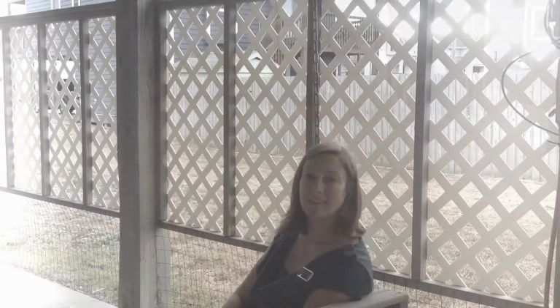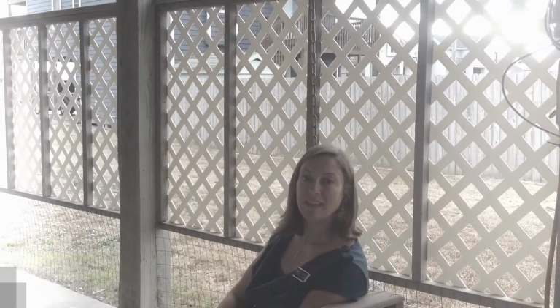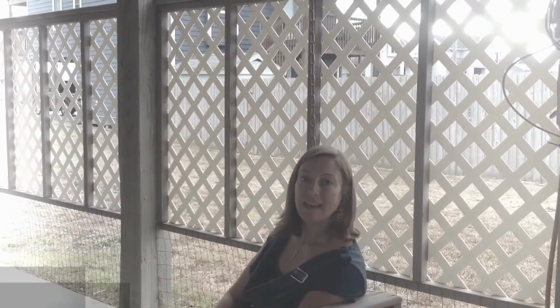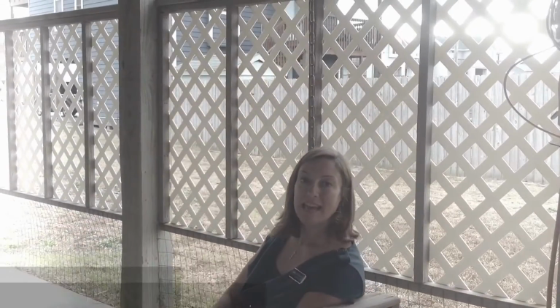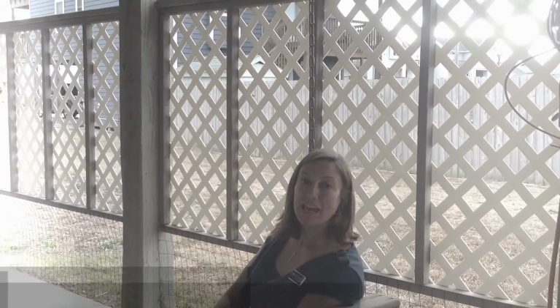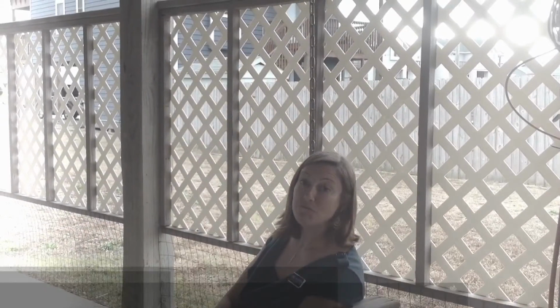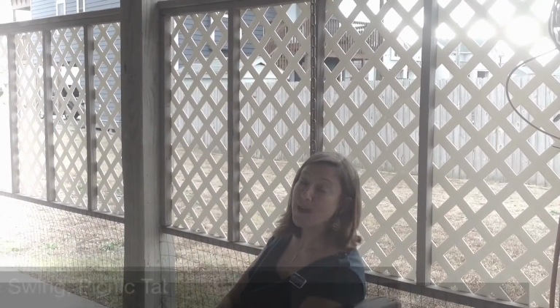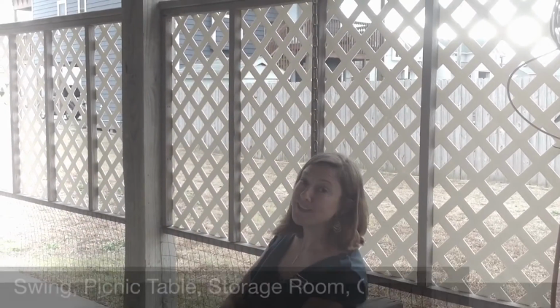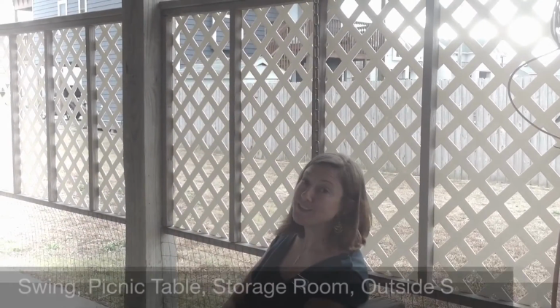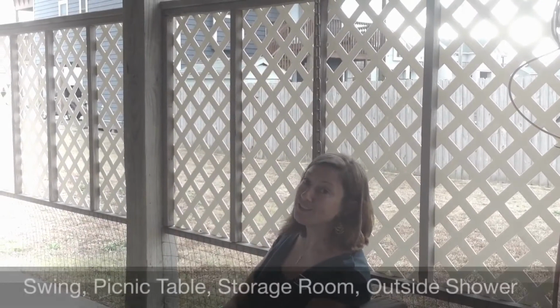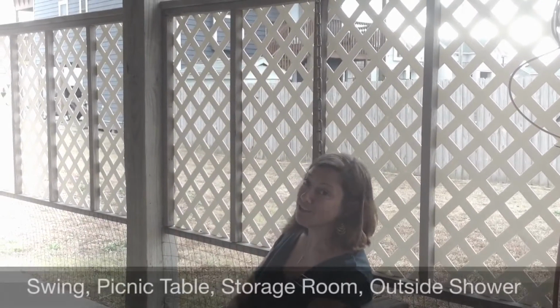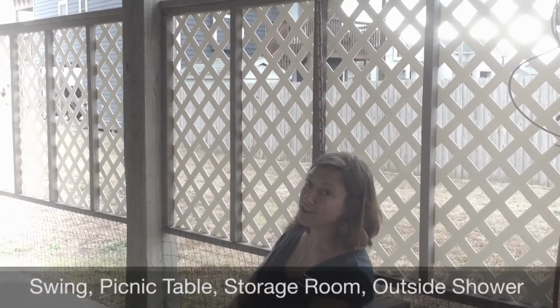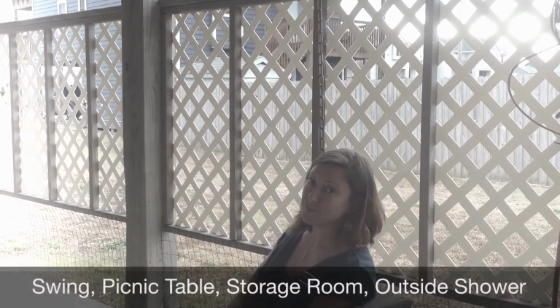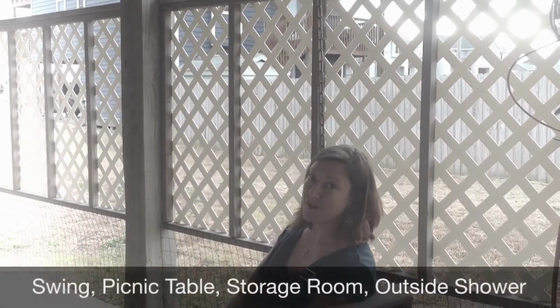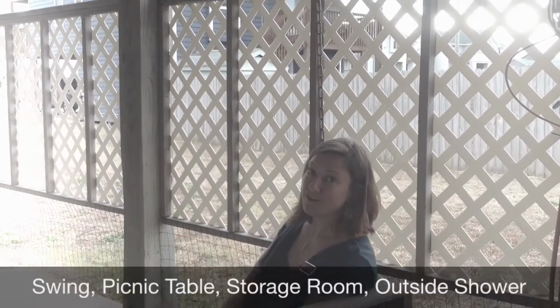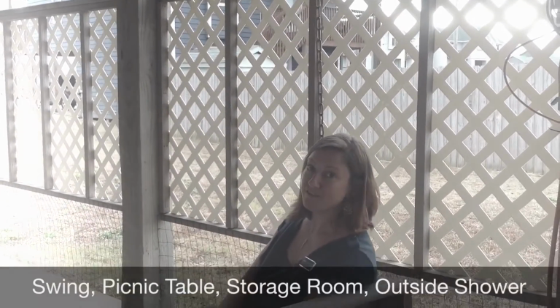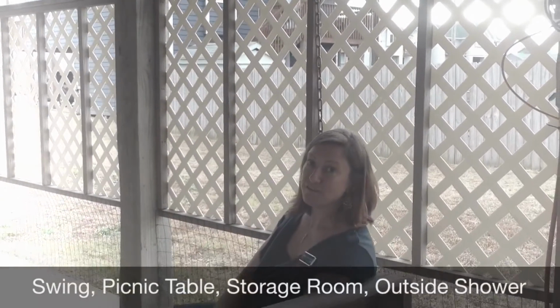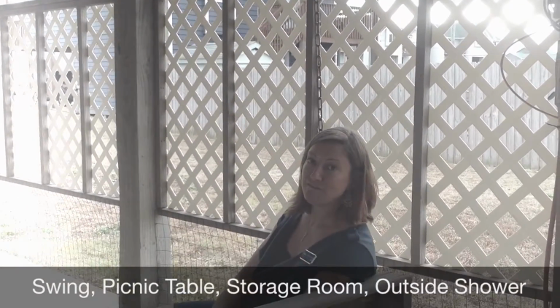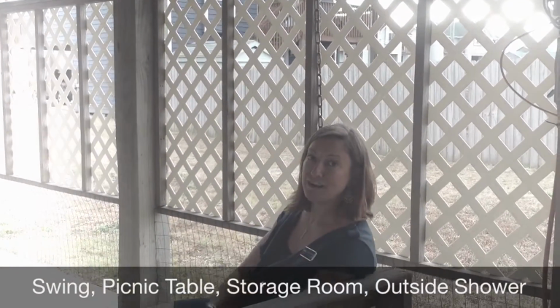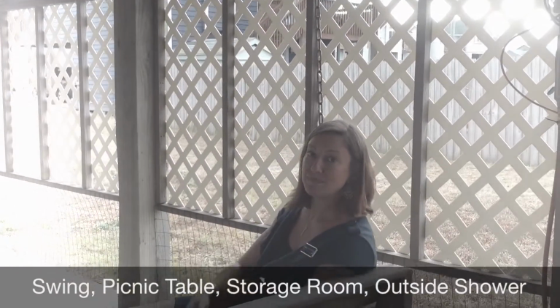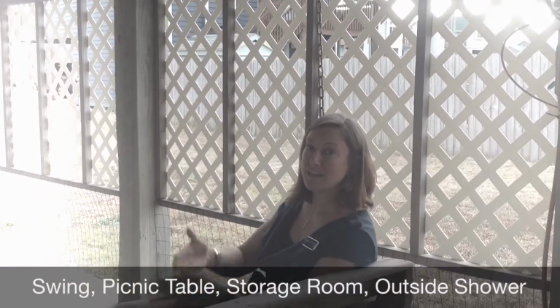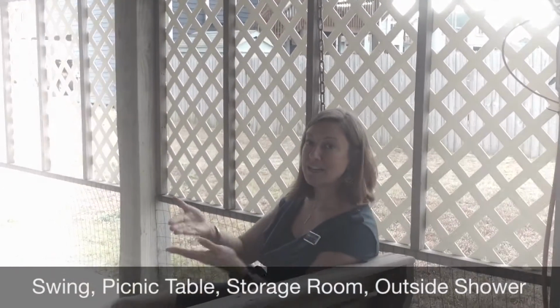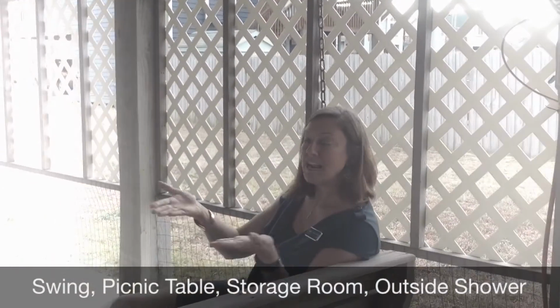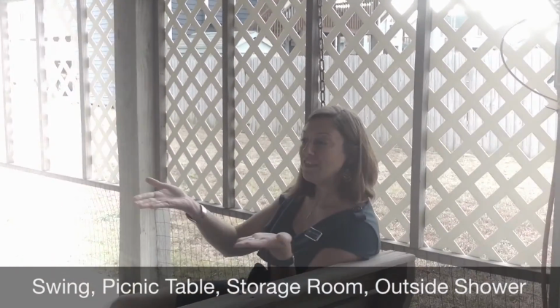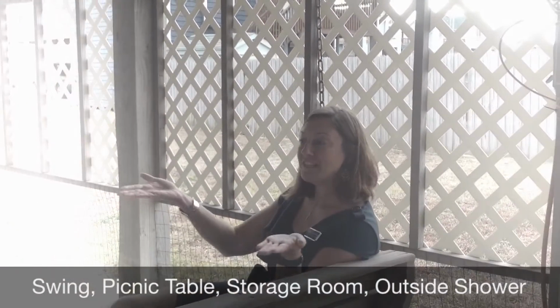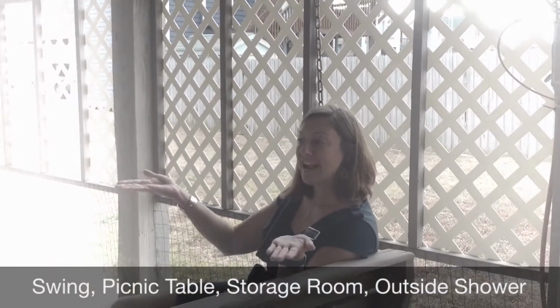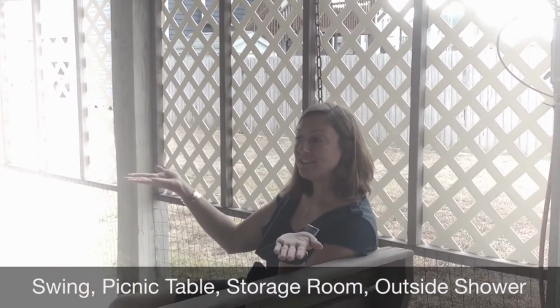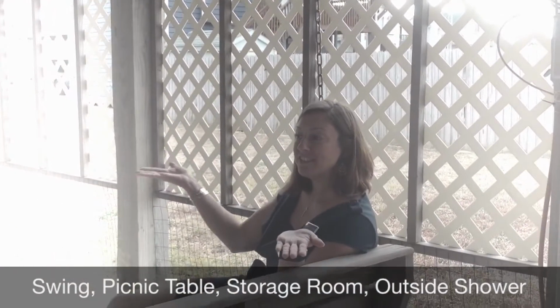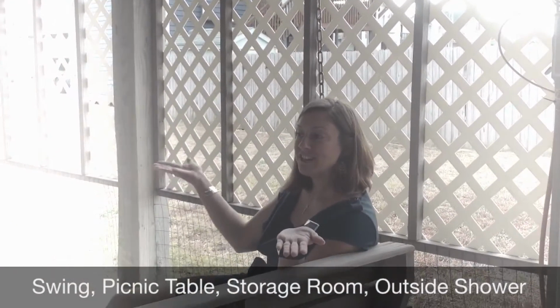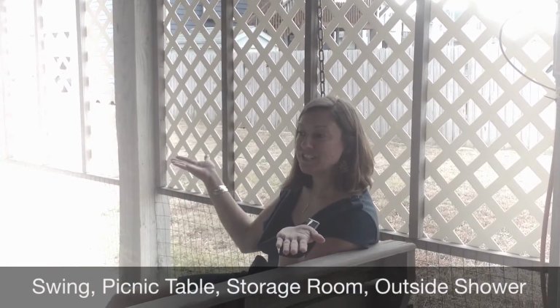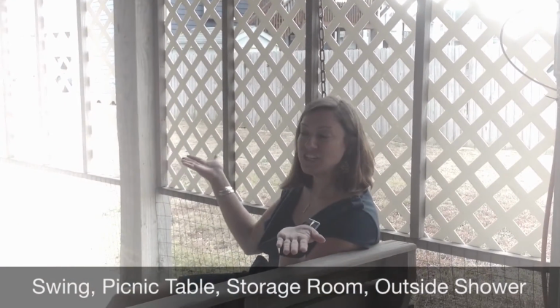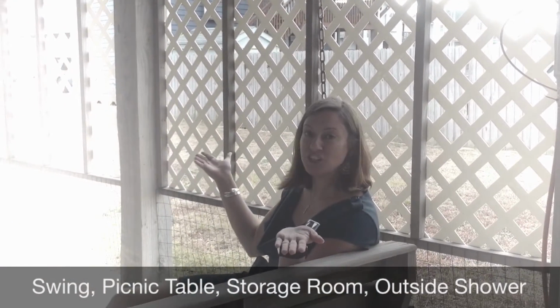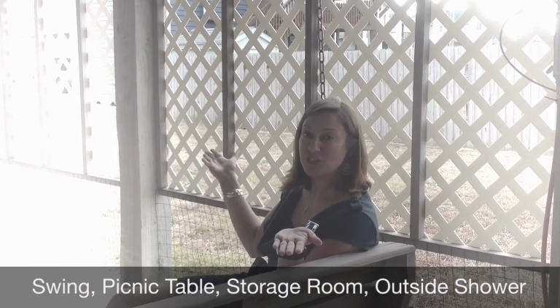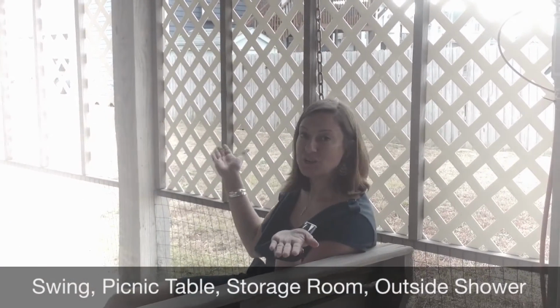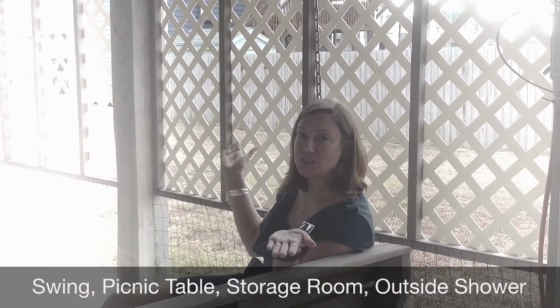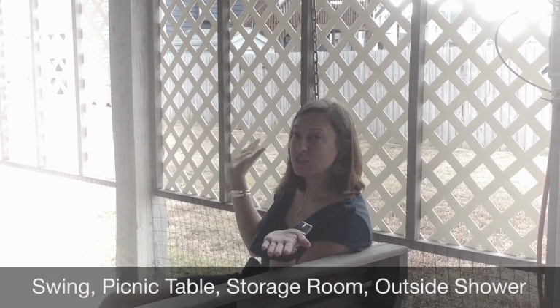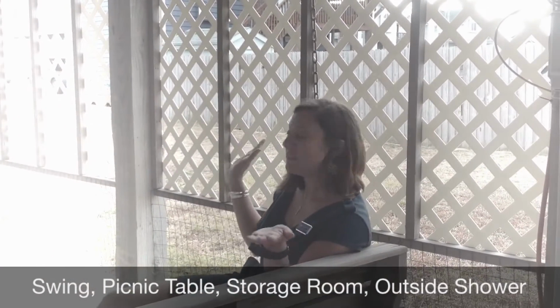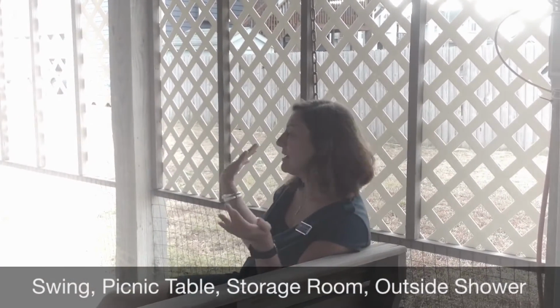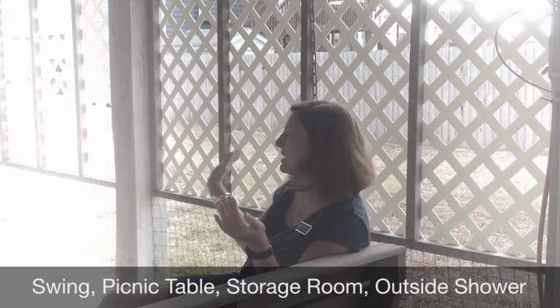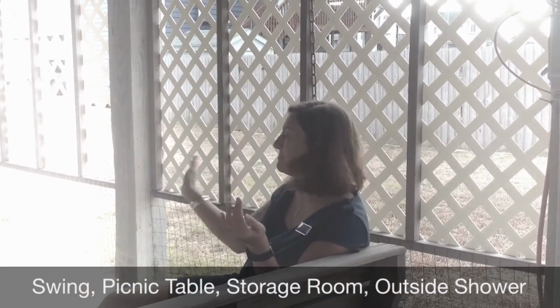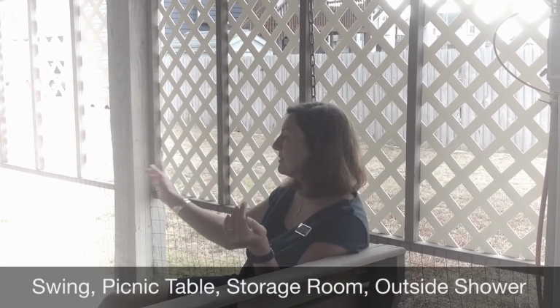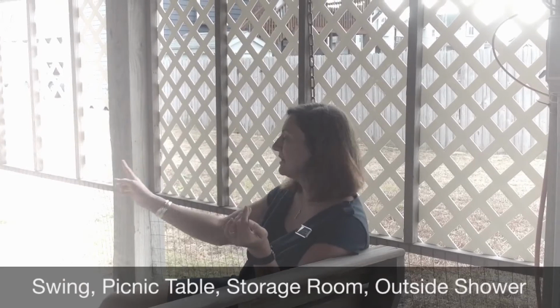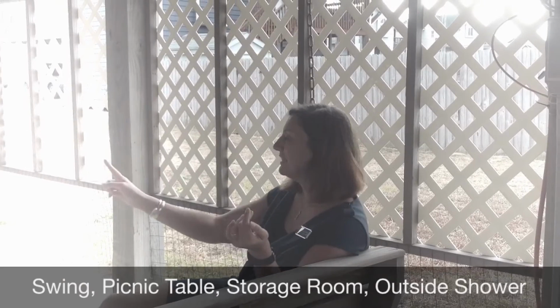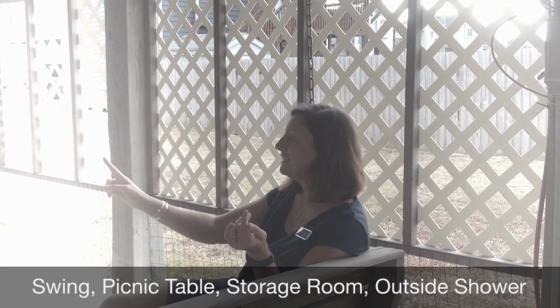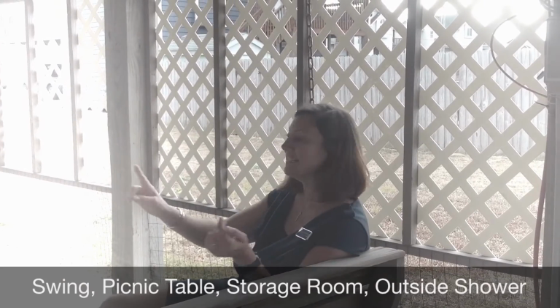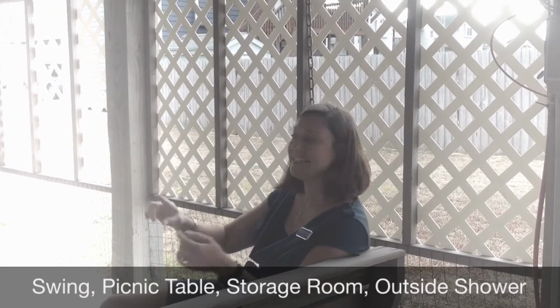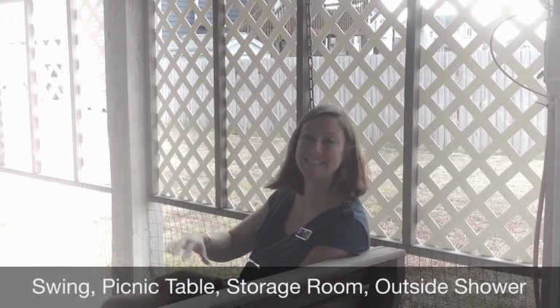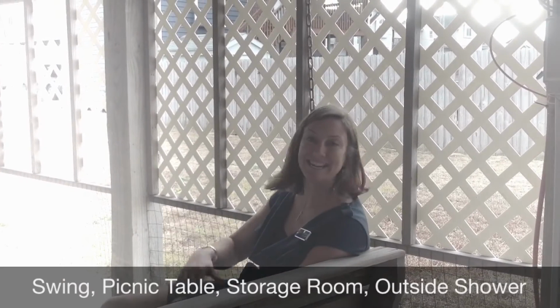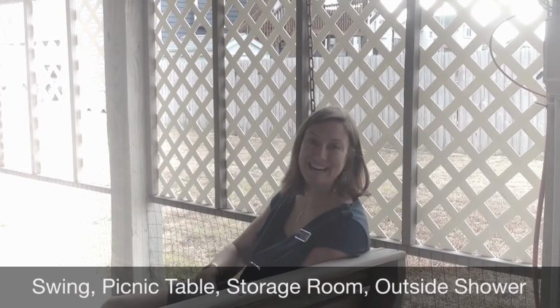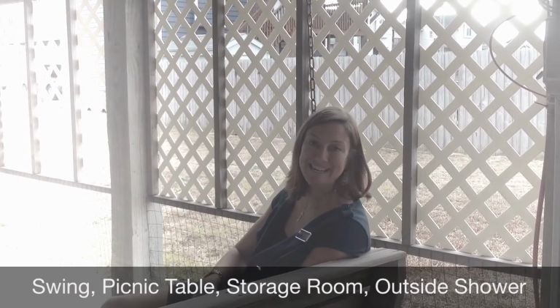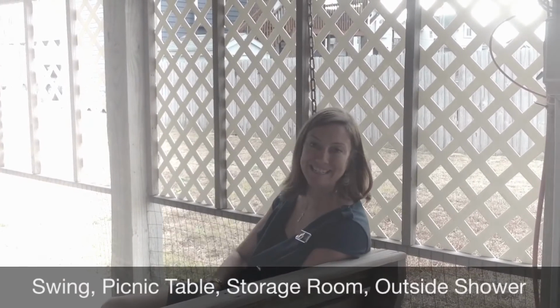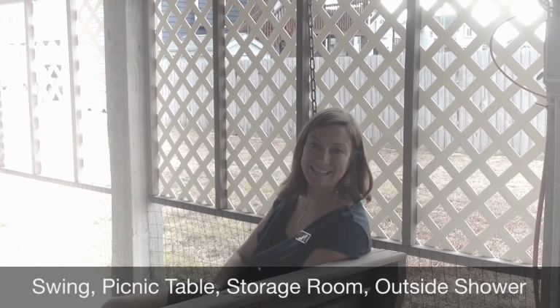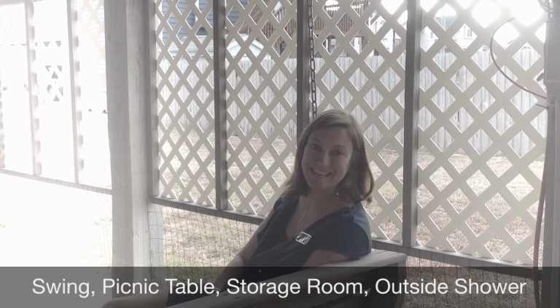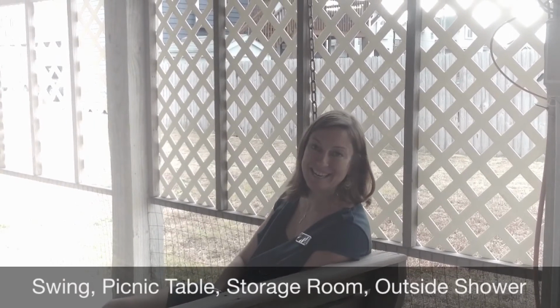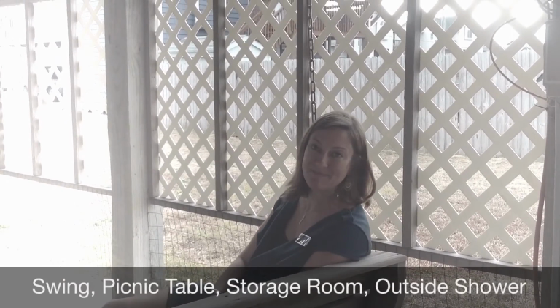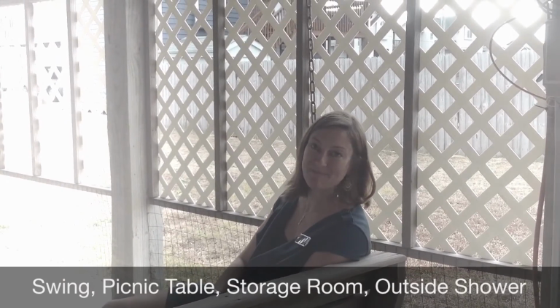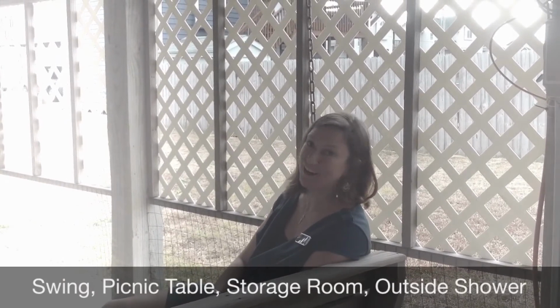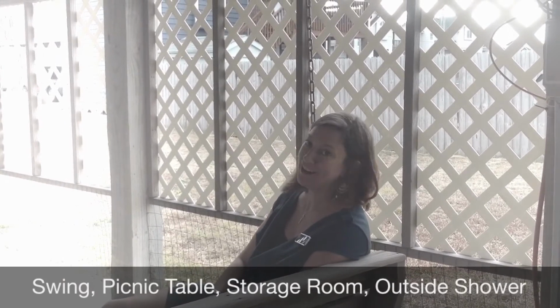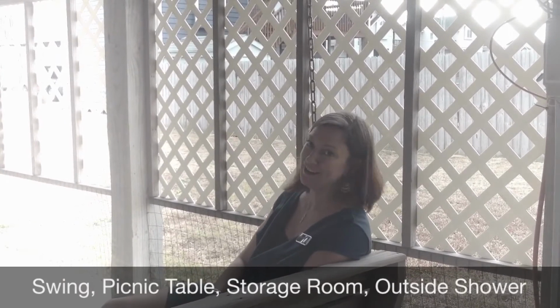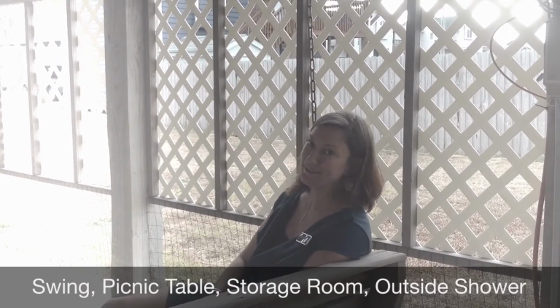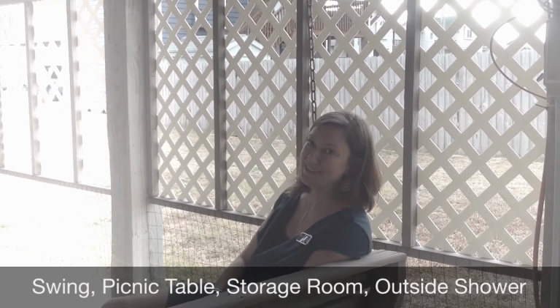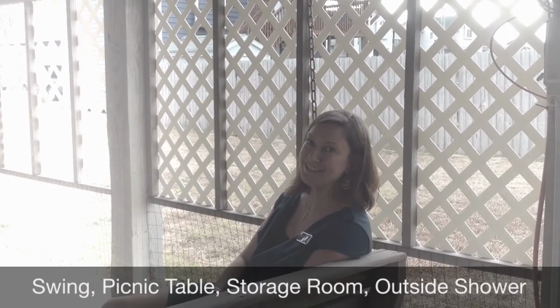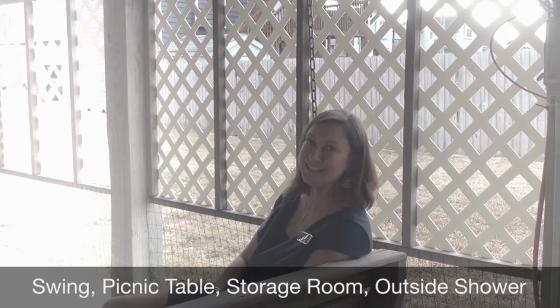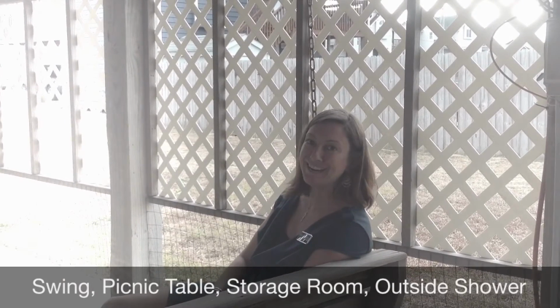If pets are a large part of your family, the downstairs enclosure has been completely contained to keep Fido inside.